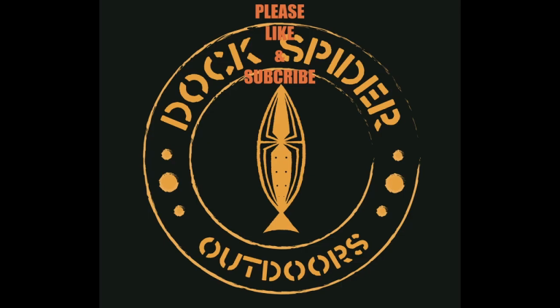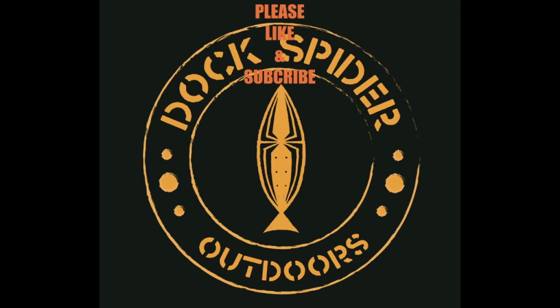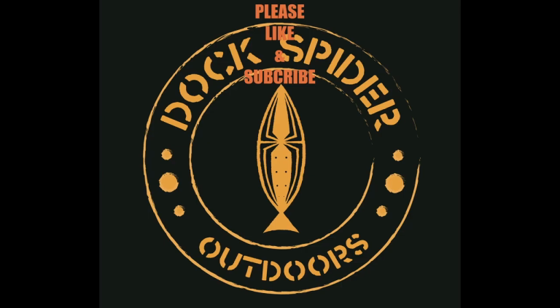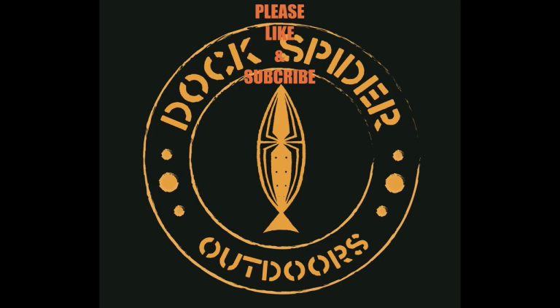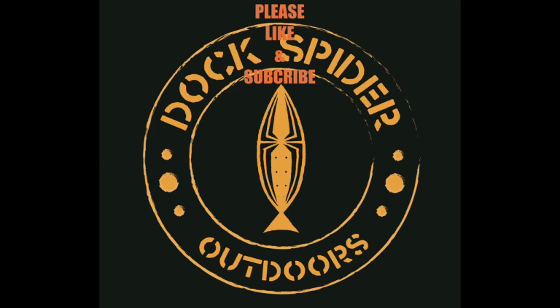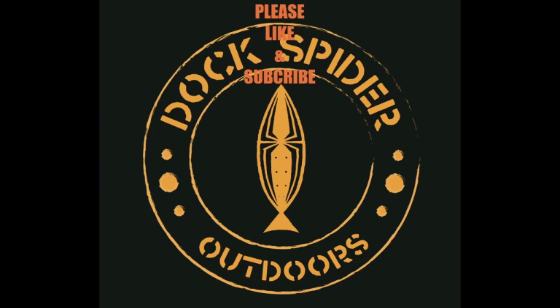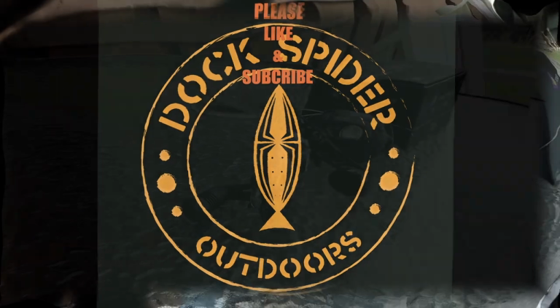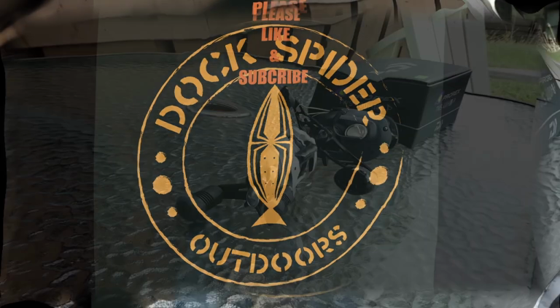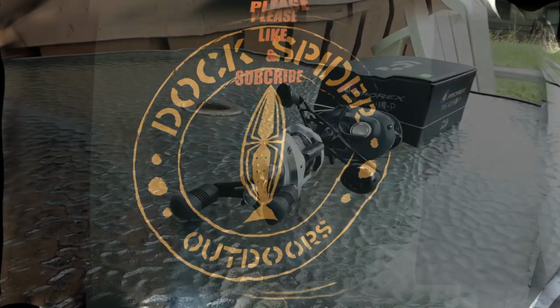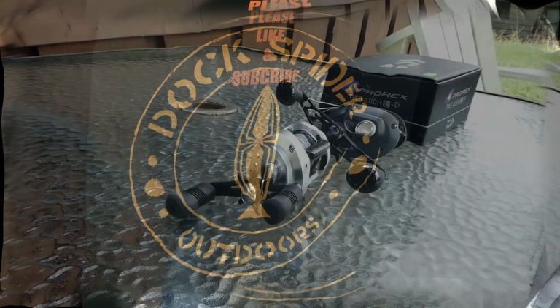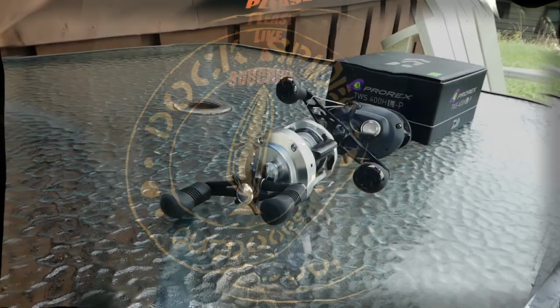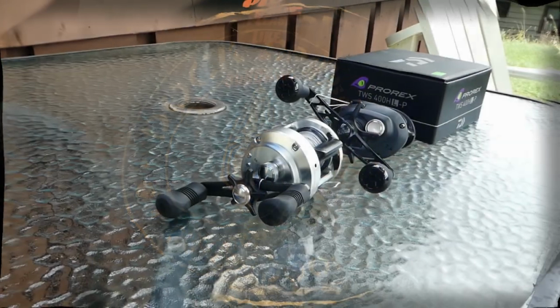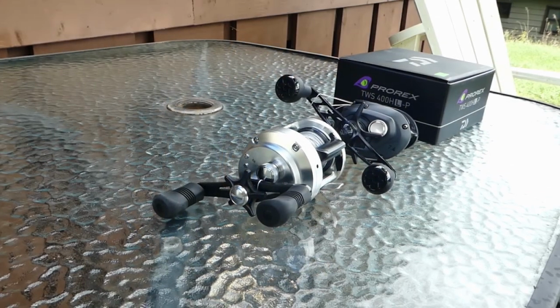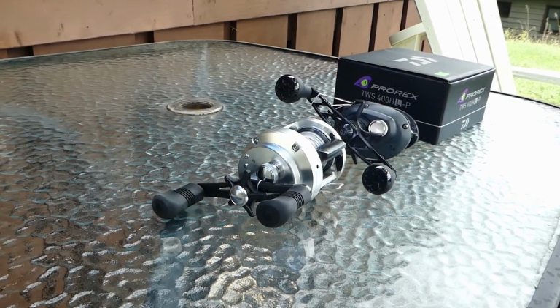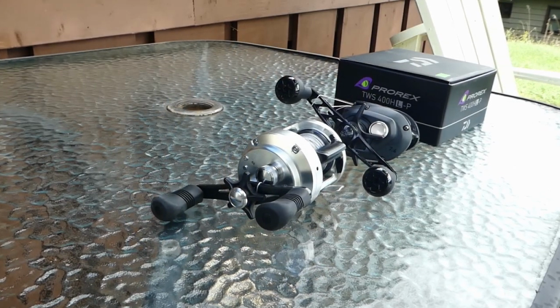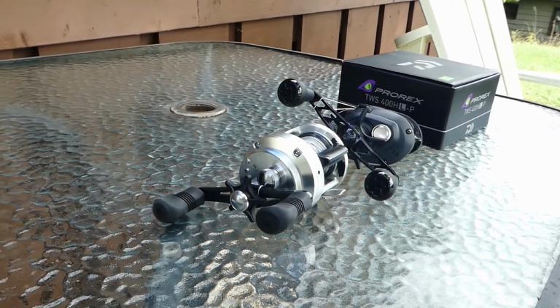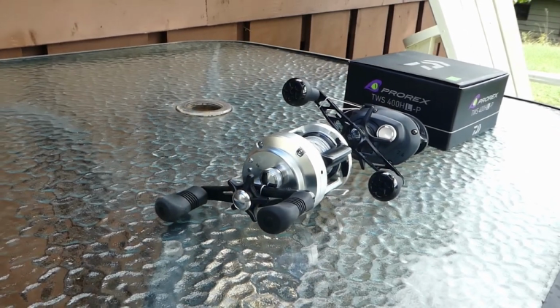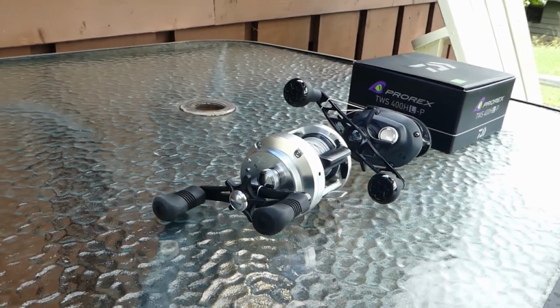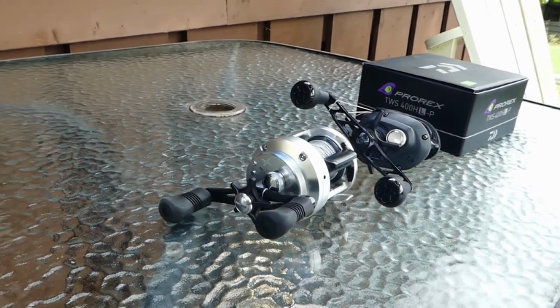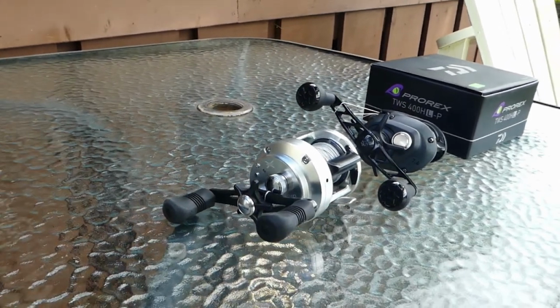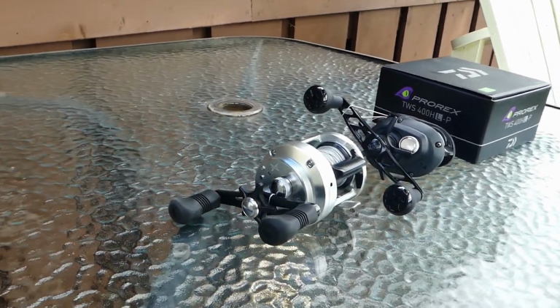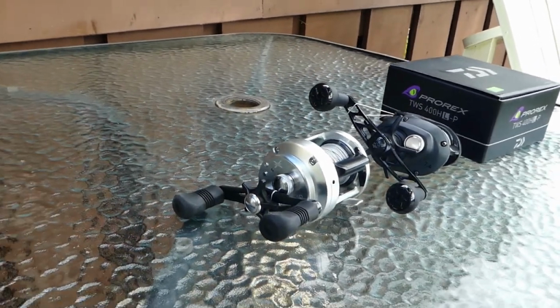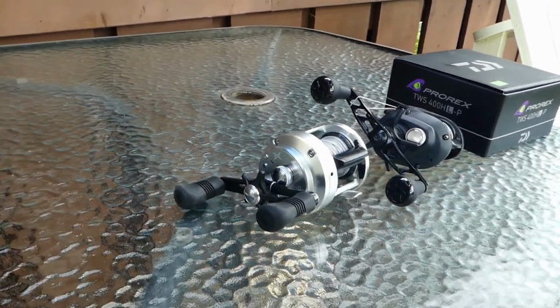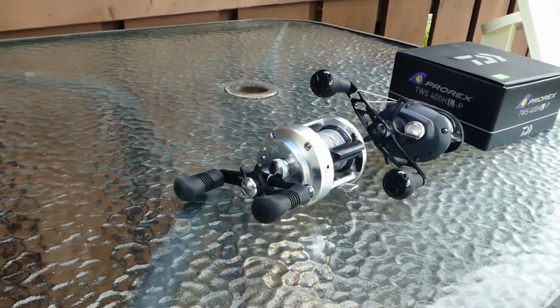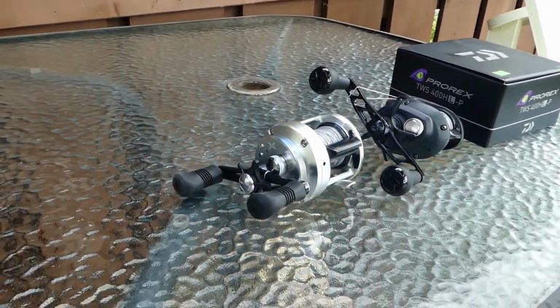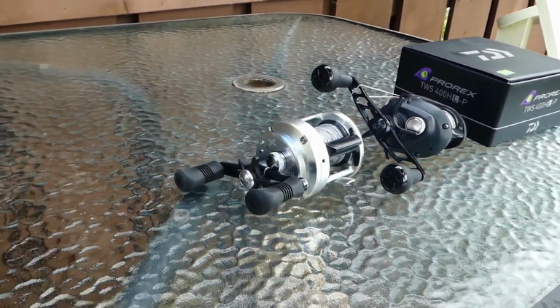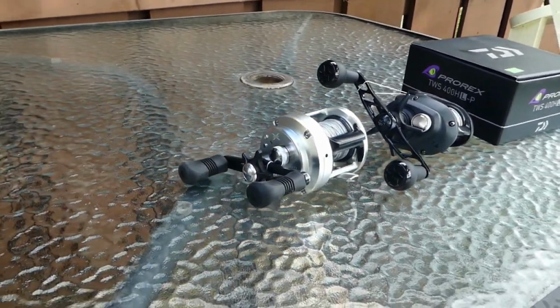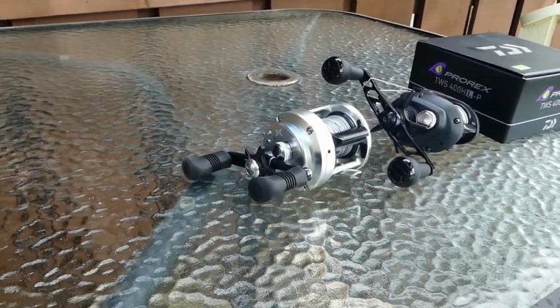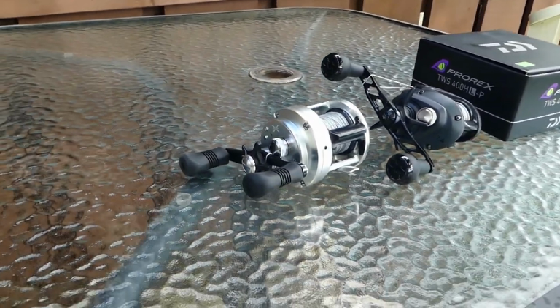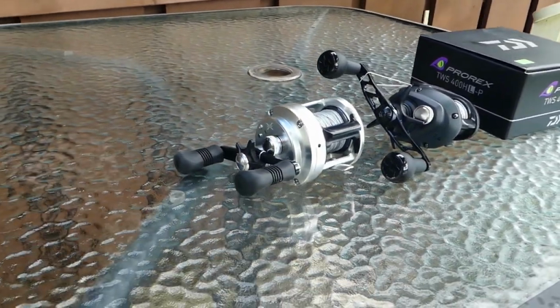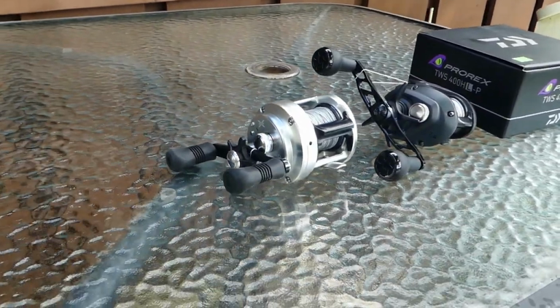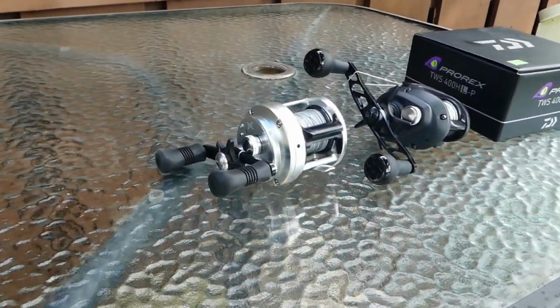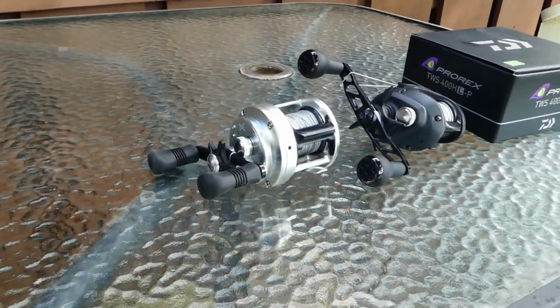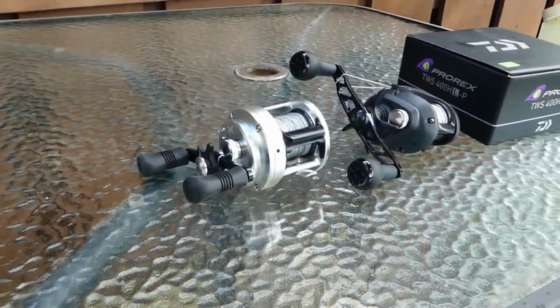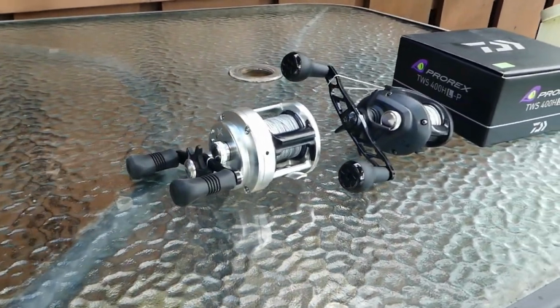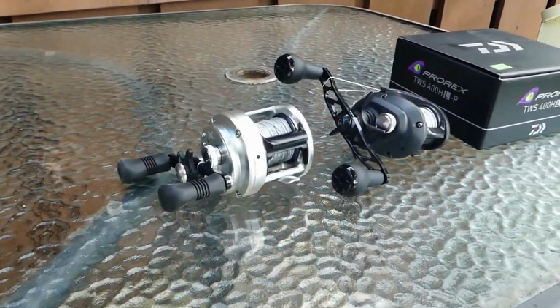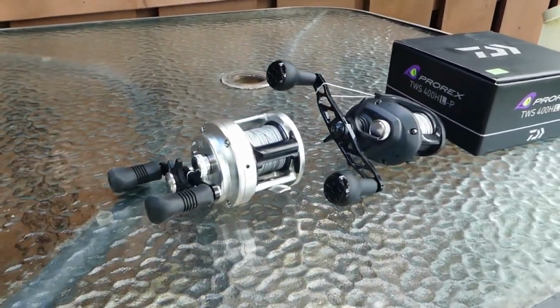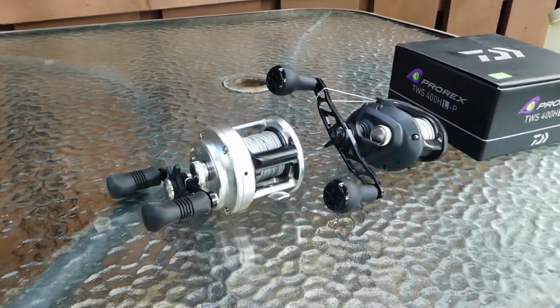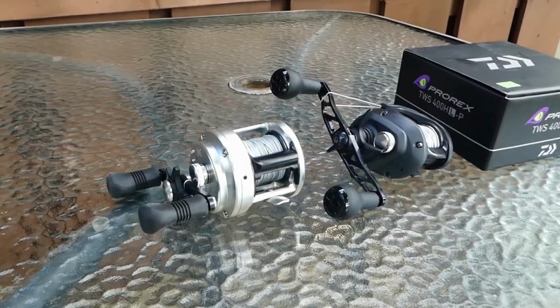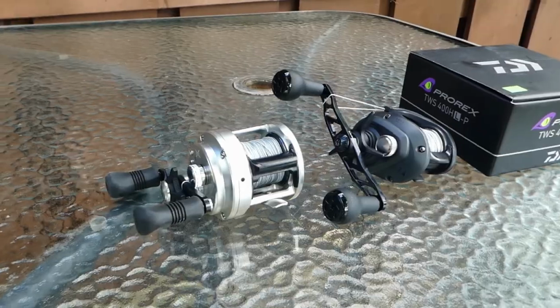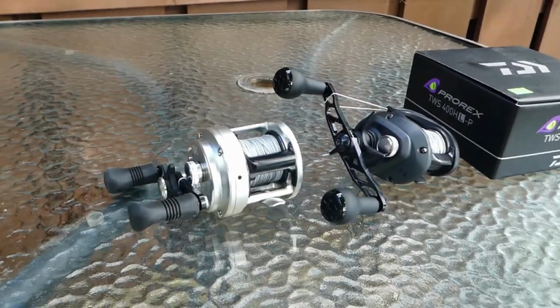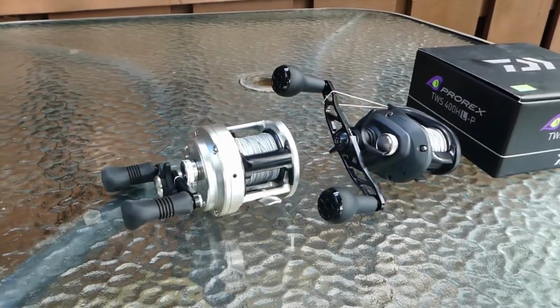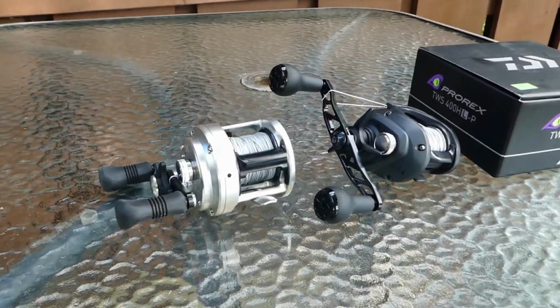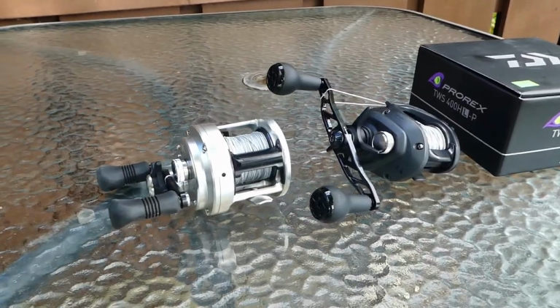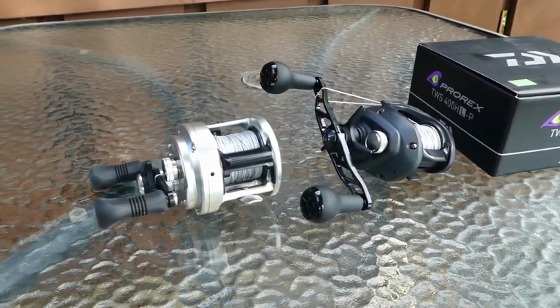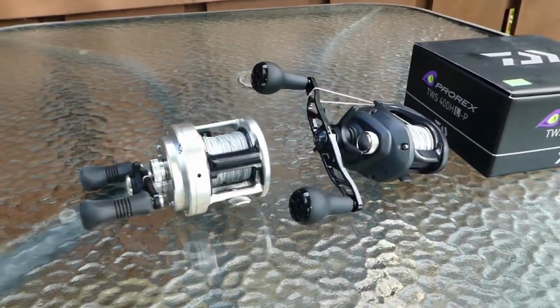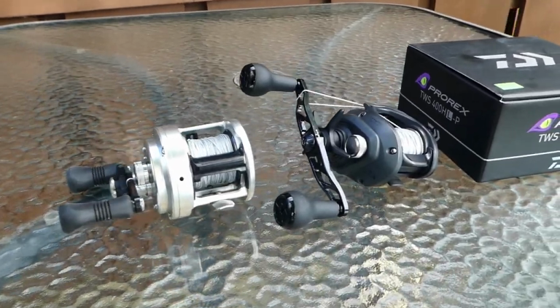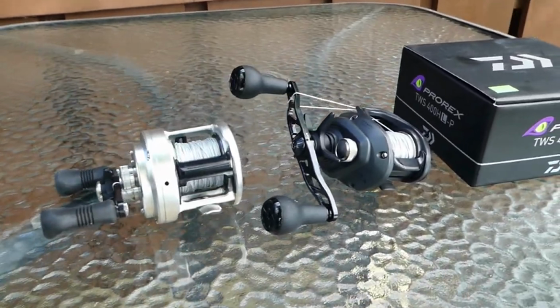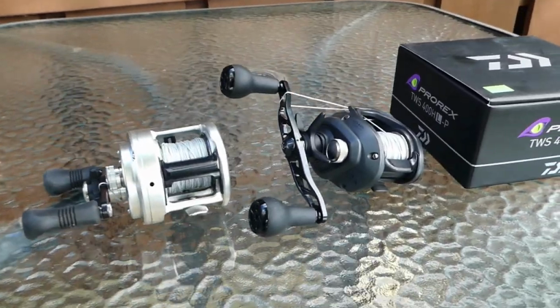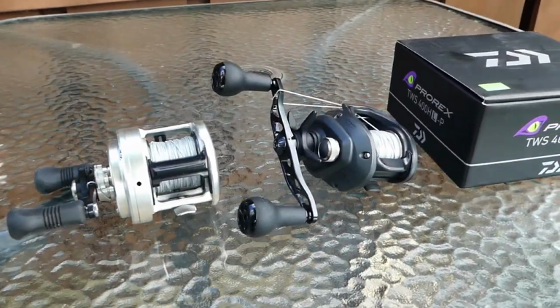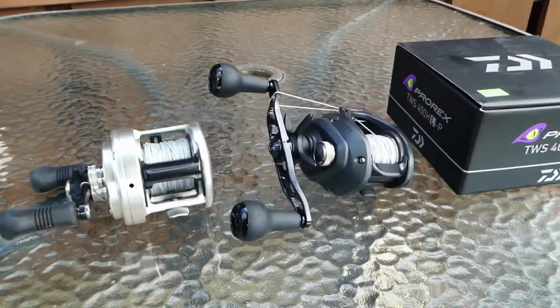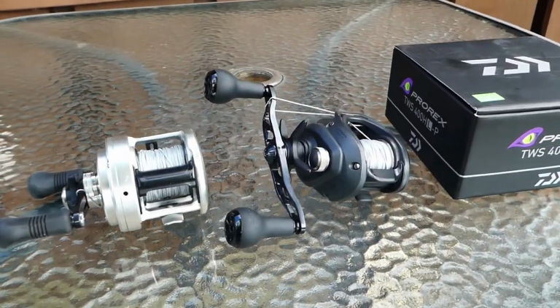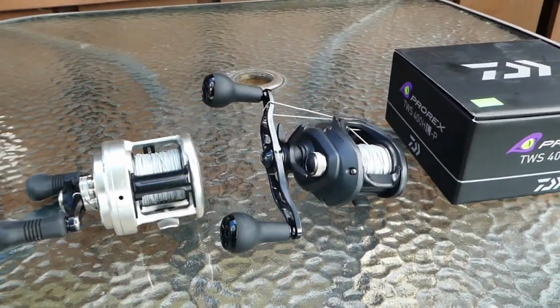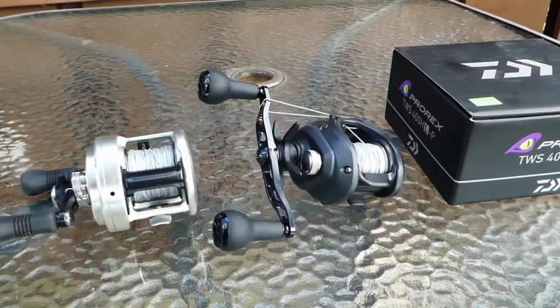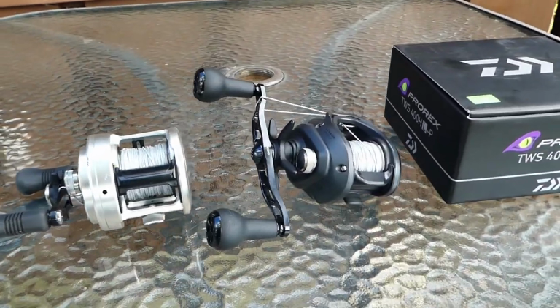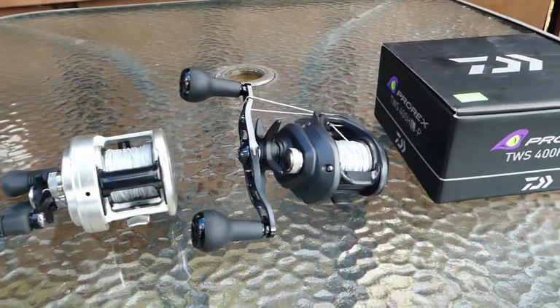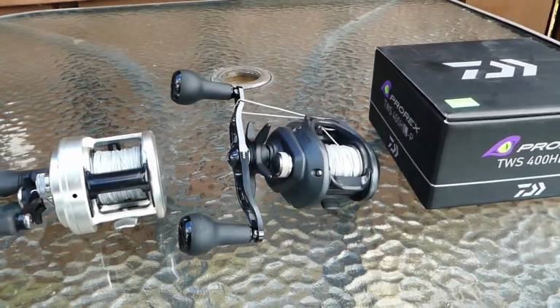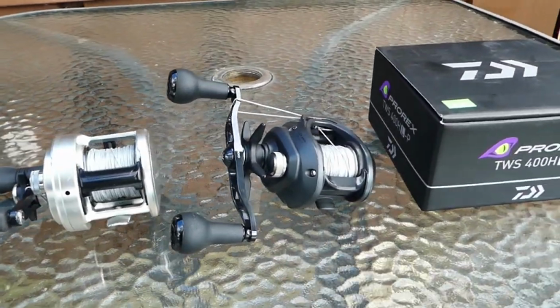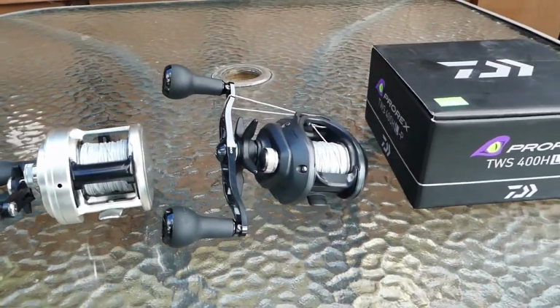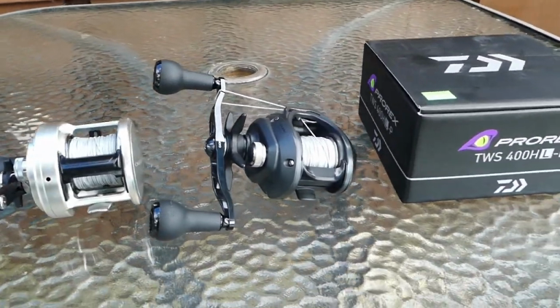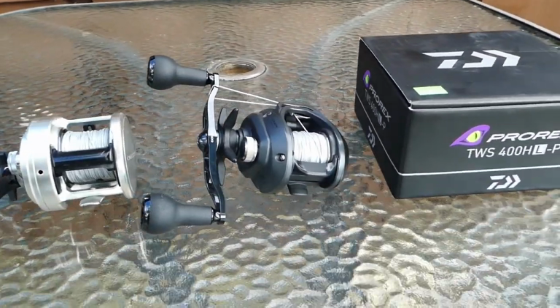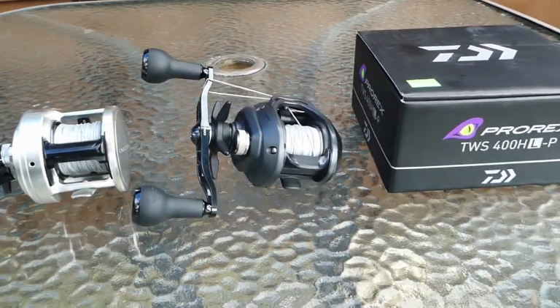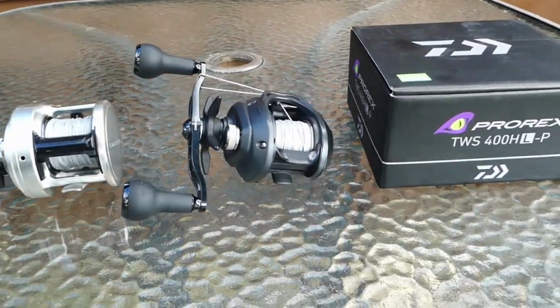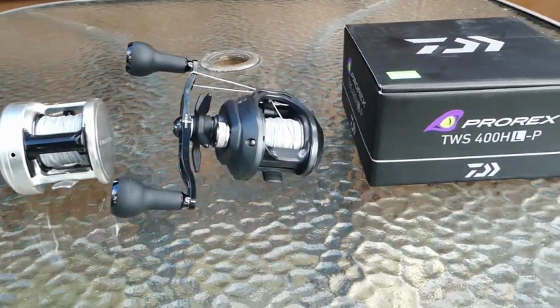This is a quick unboxing of the Prorex 400 in comparison between the Calcutta 401d and the Lexa Win 300.